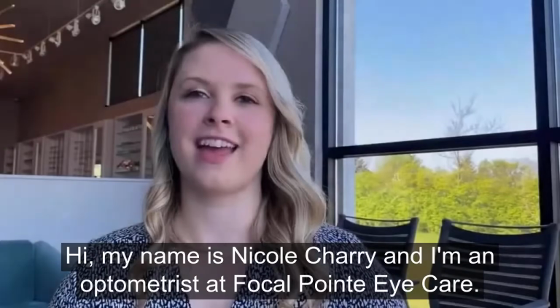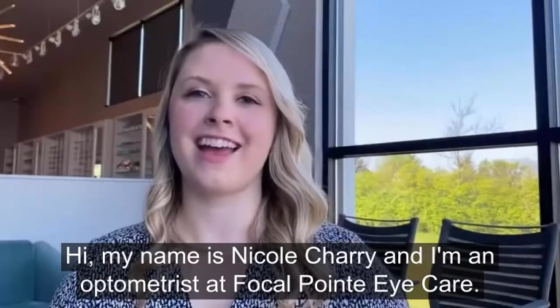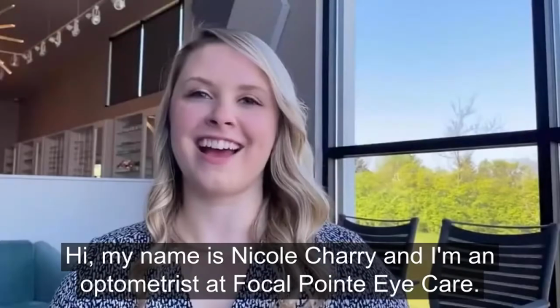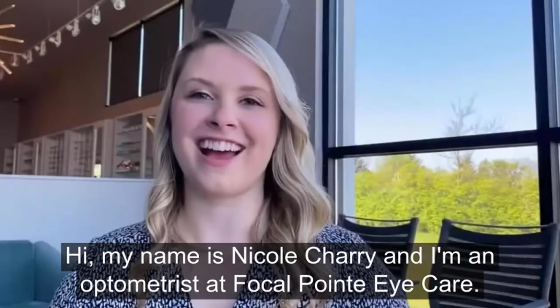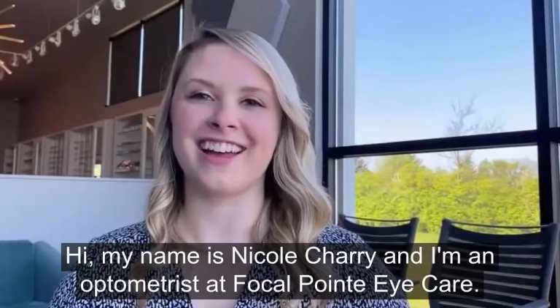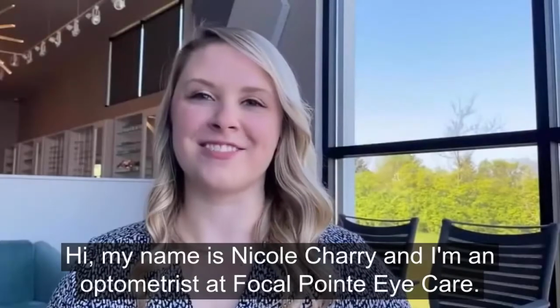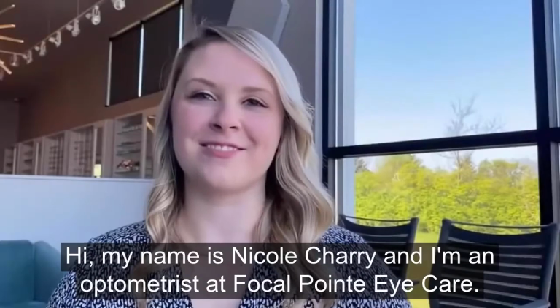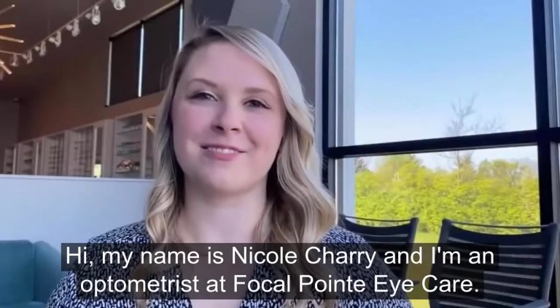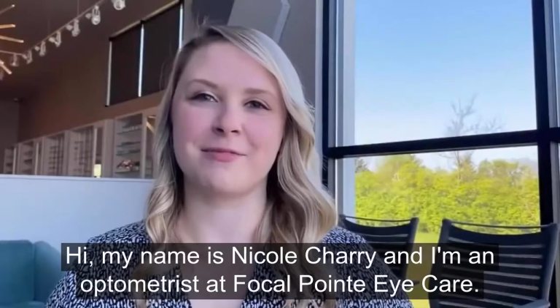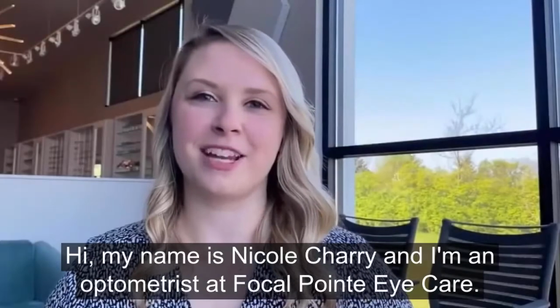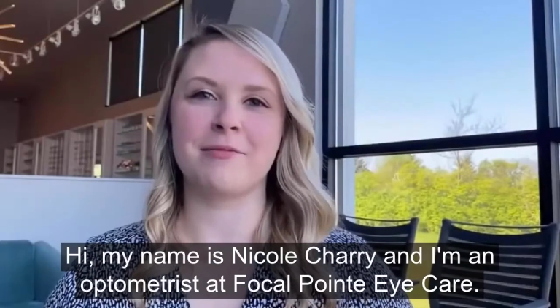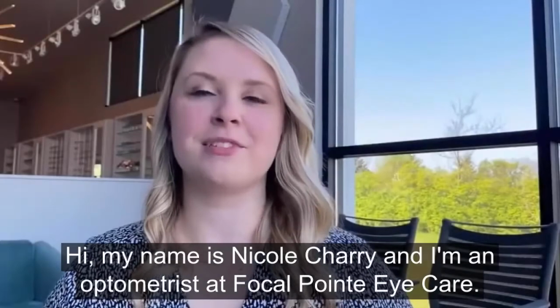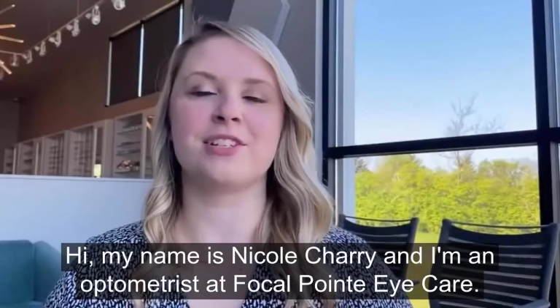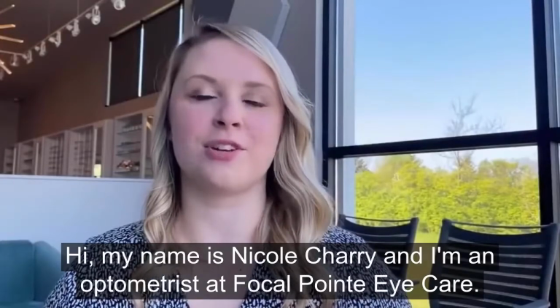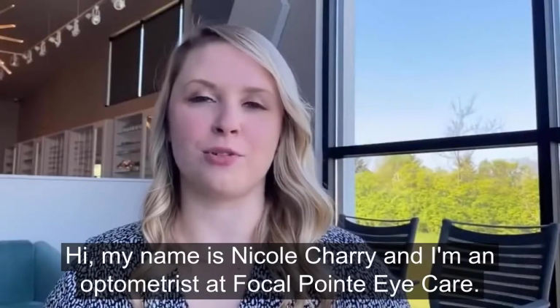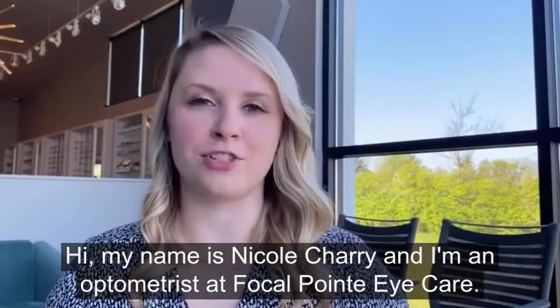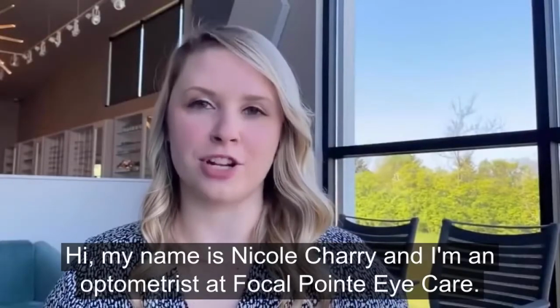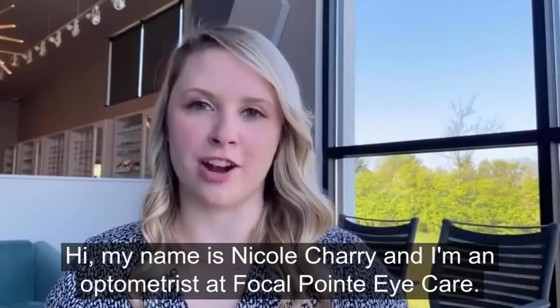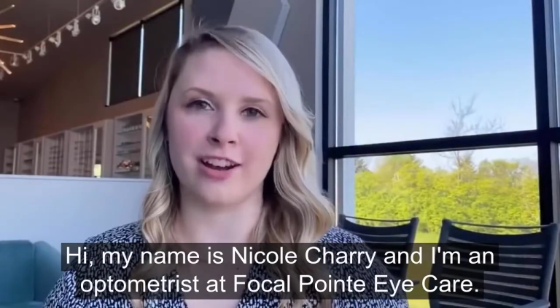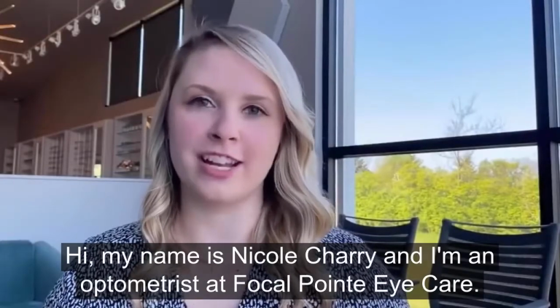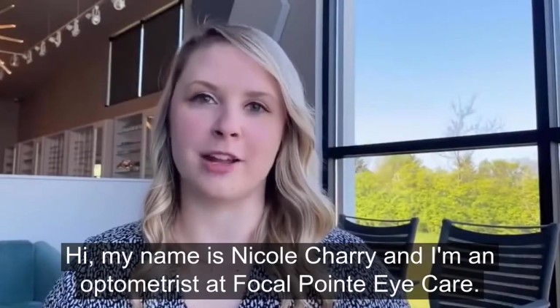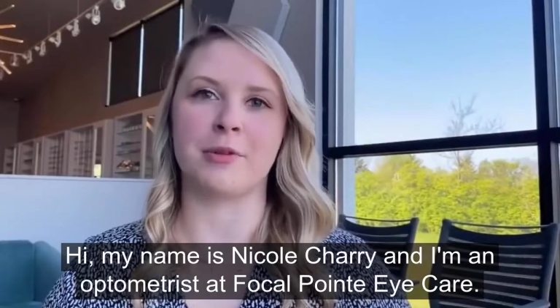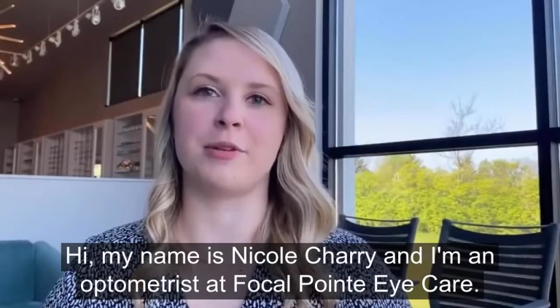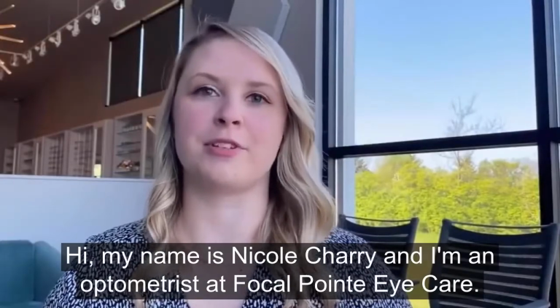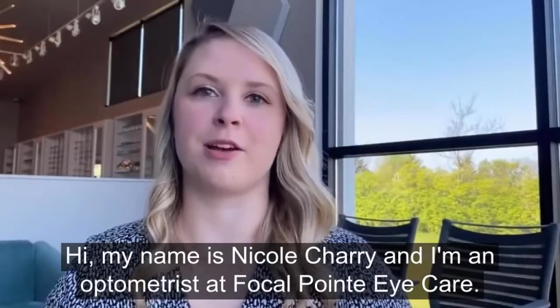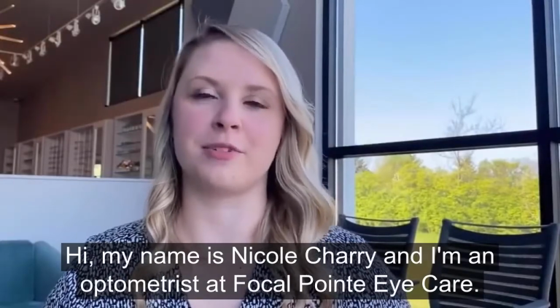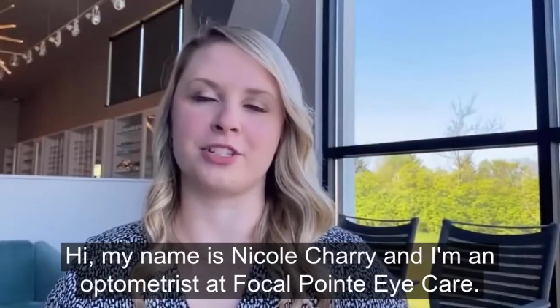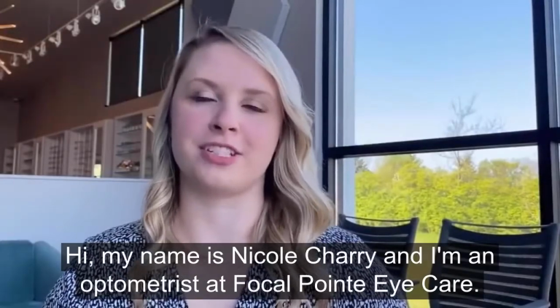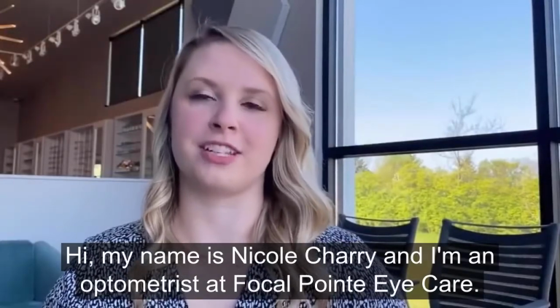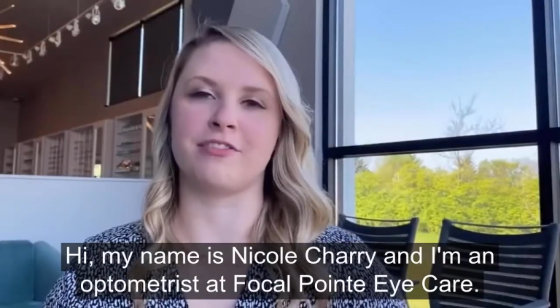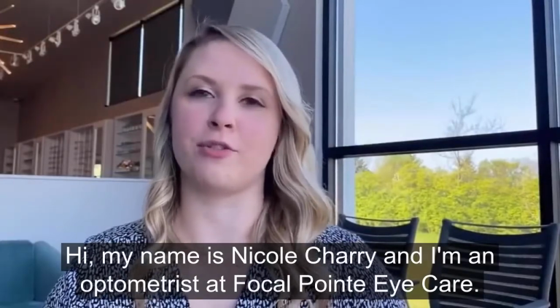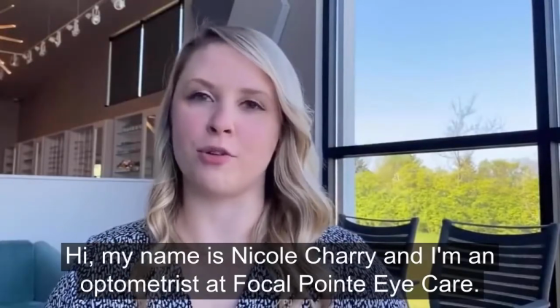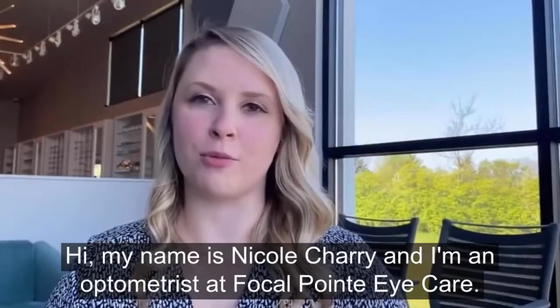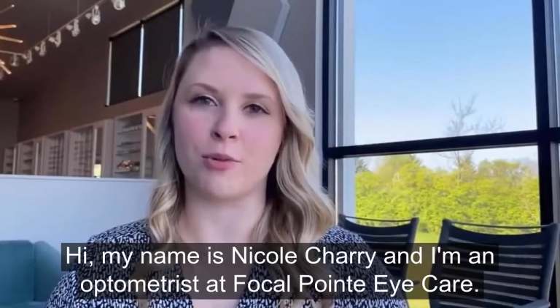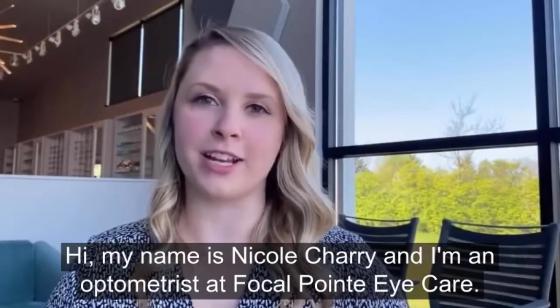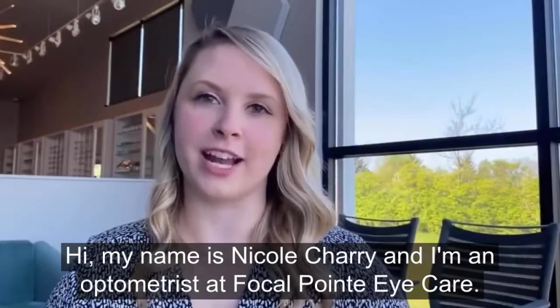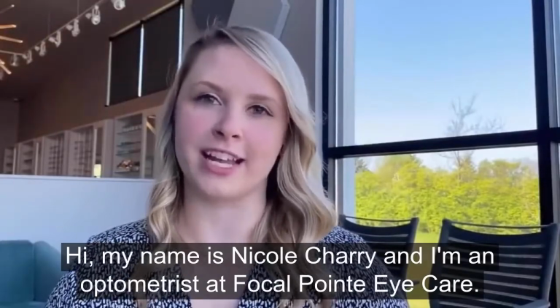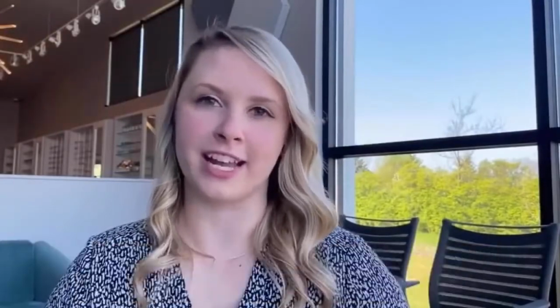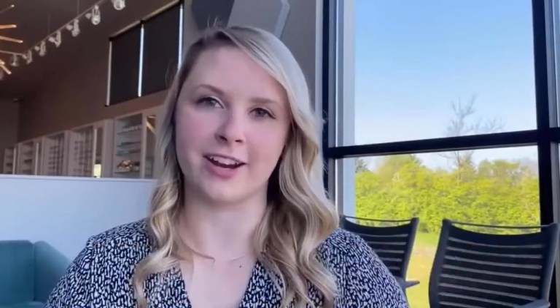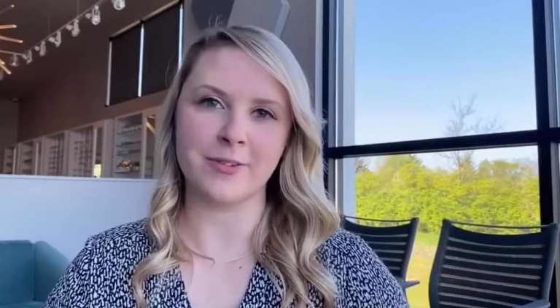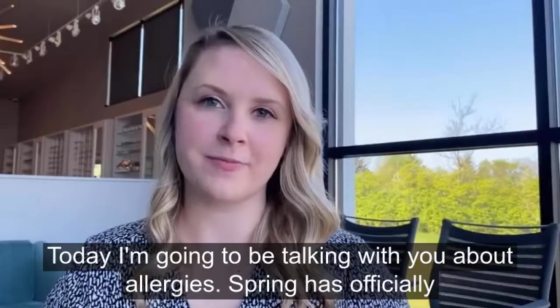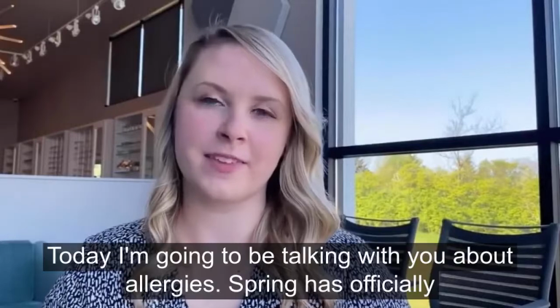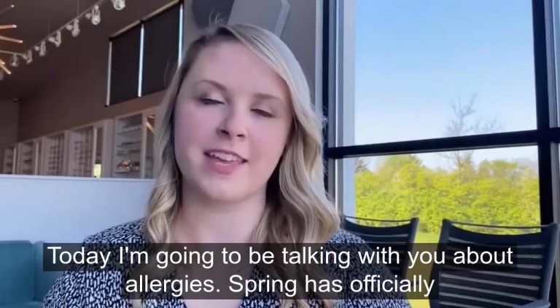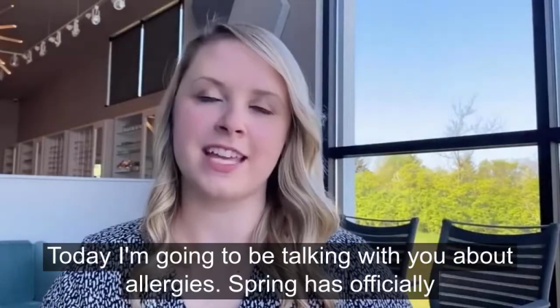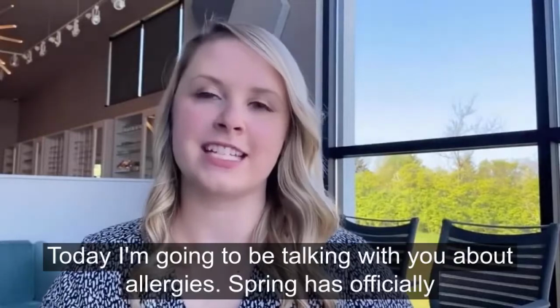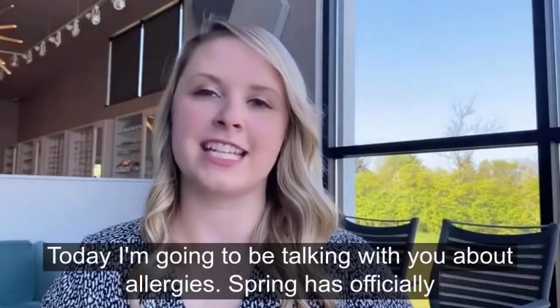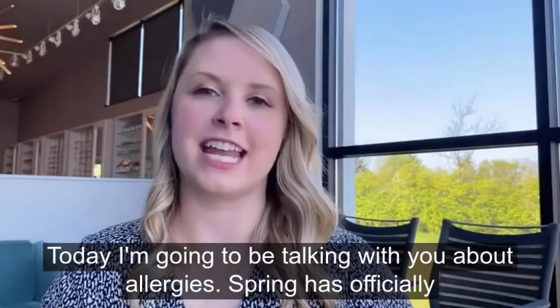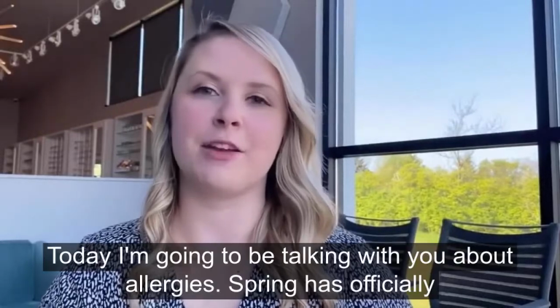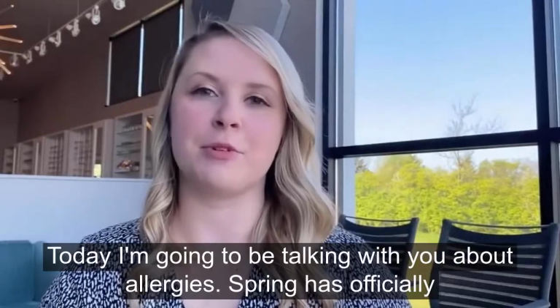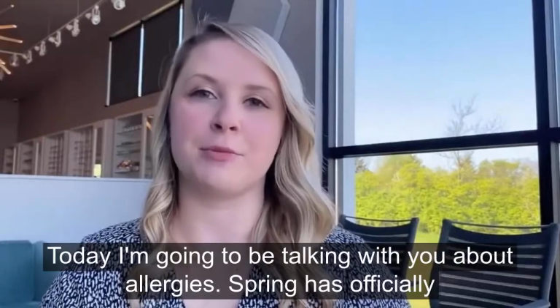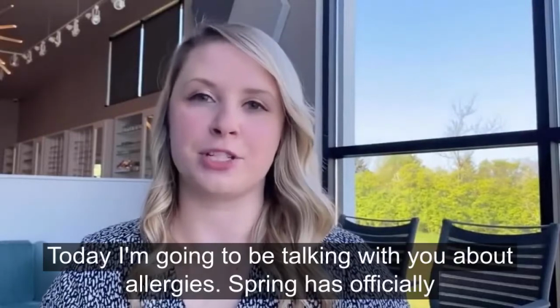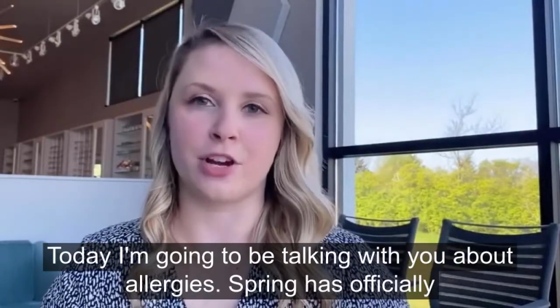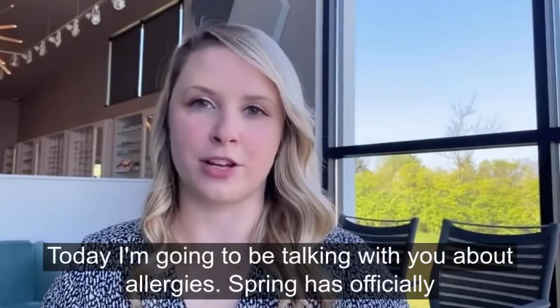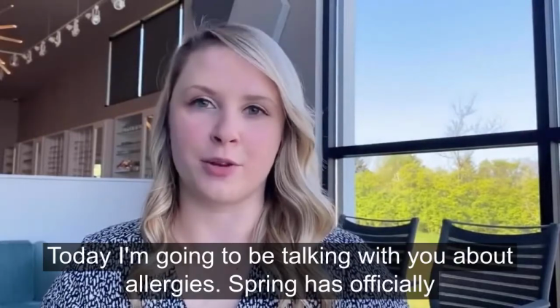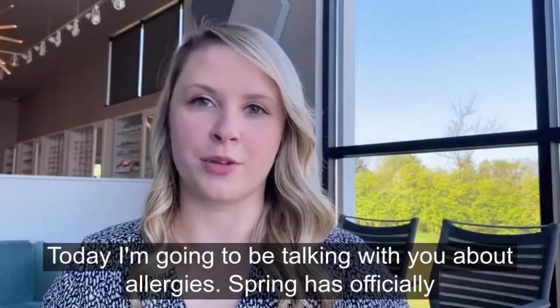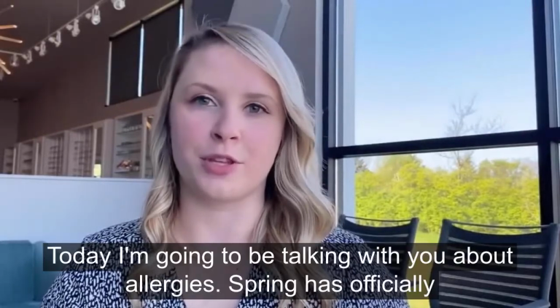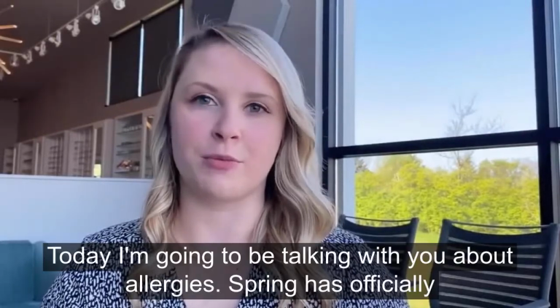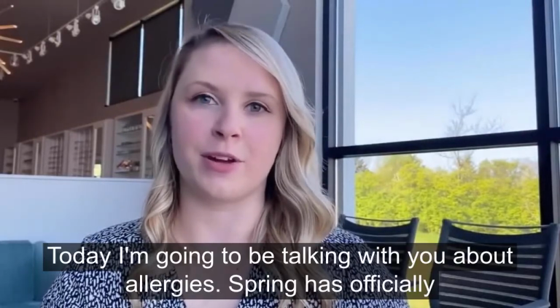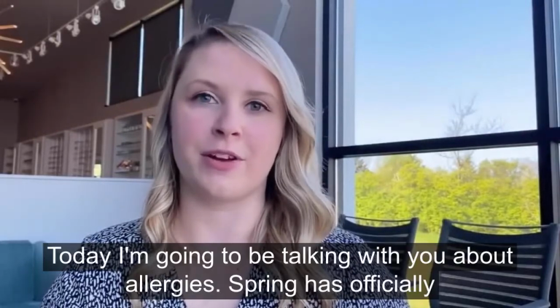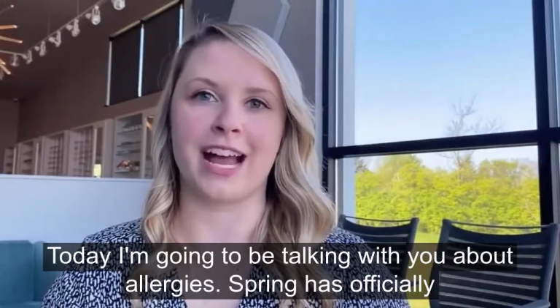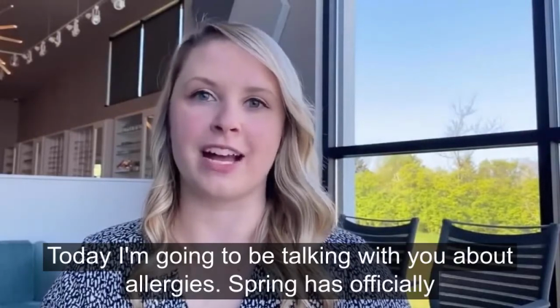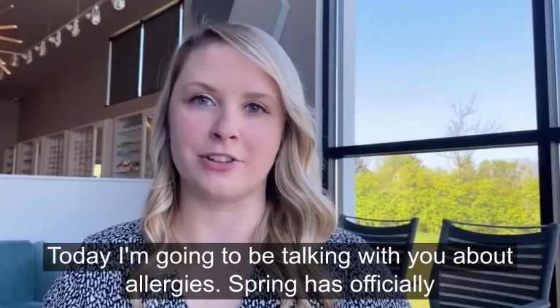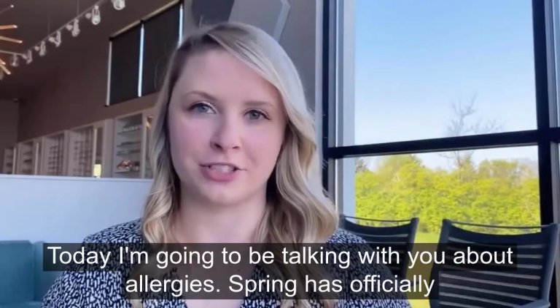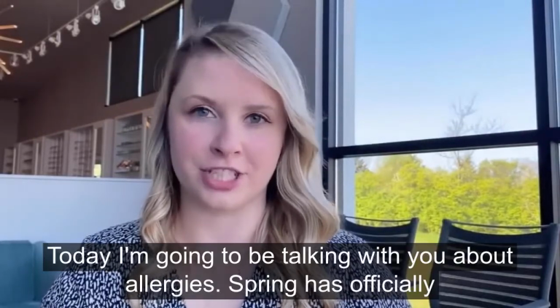Hi! My name is Nicole Chari and I'm an optometrist at Focal Point Eye Care. Today I'm going to be talking with you about allergies.